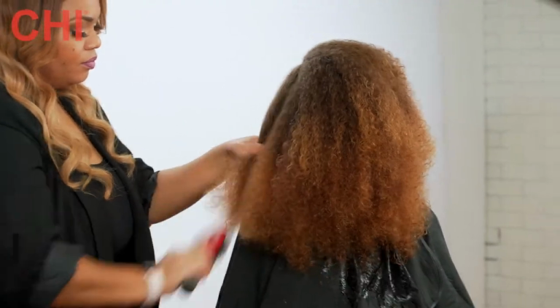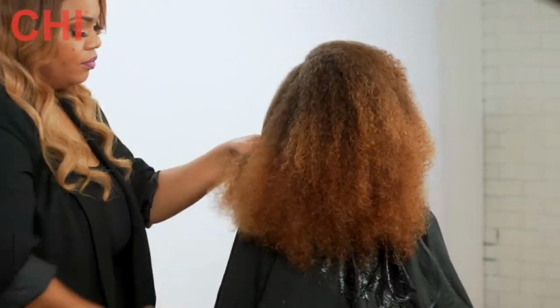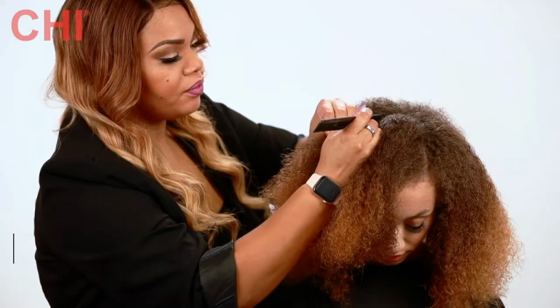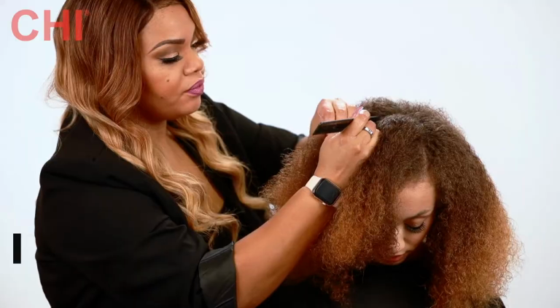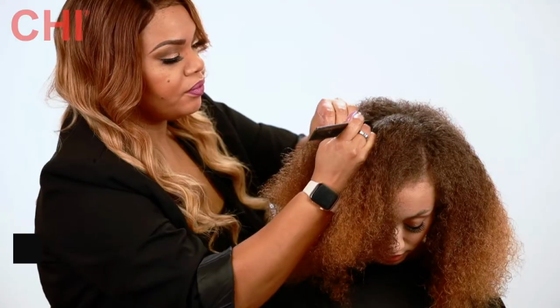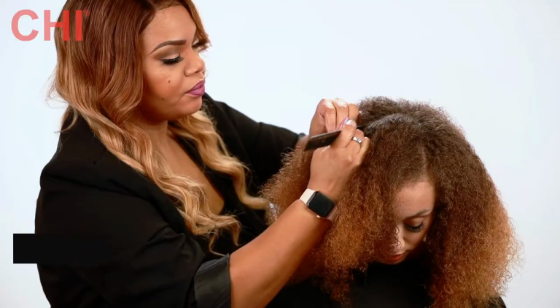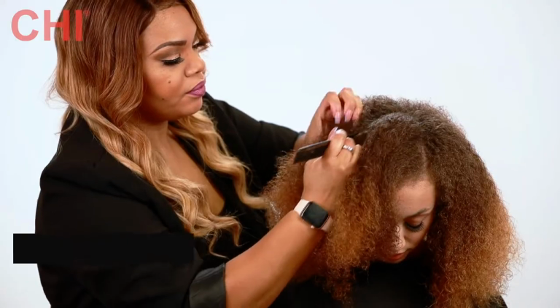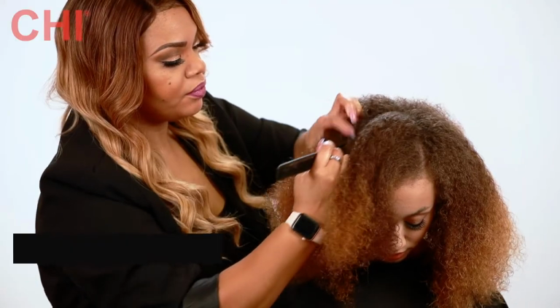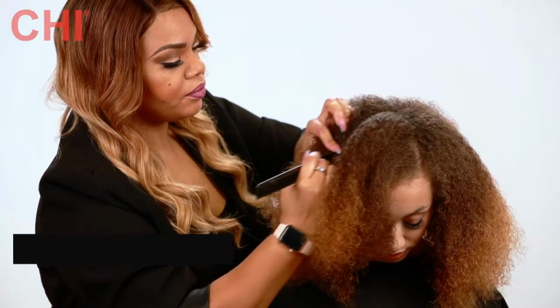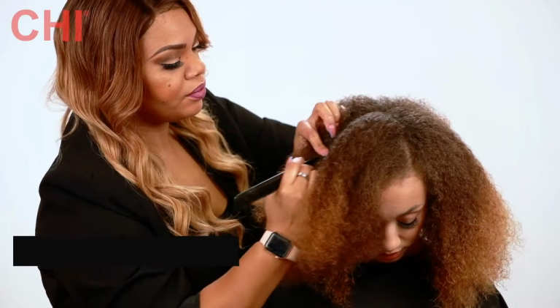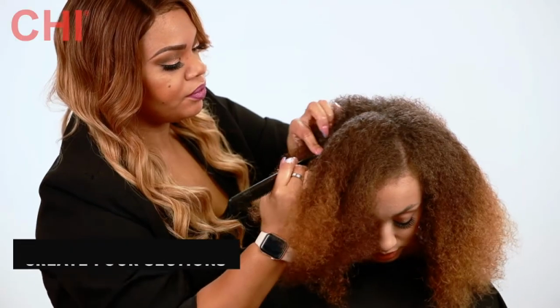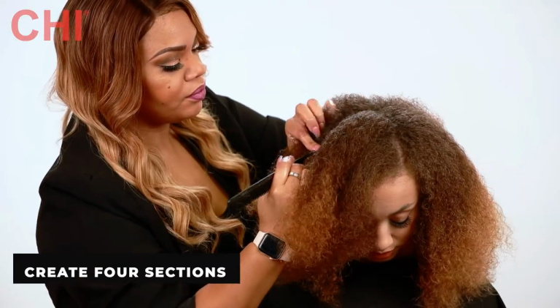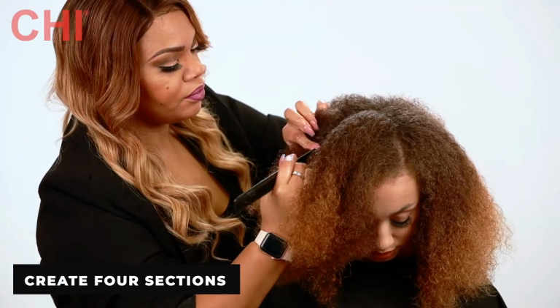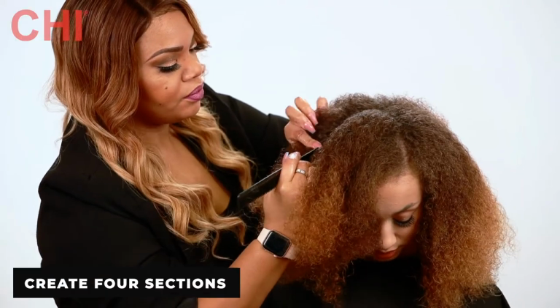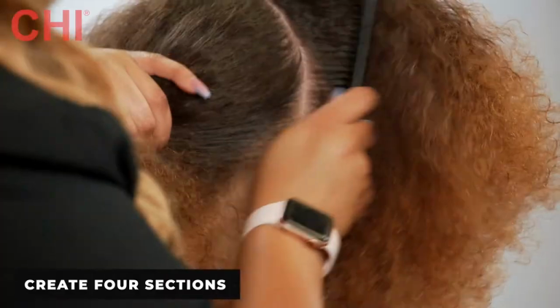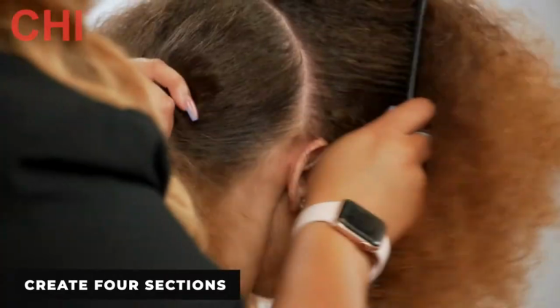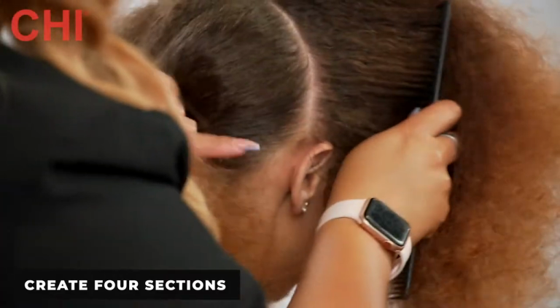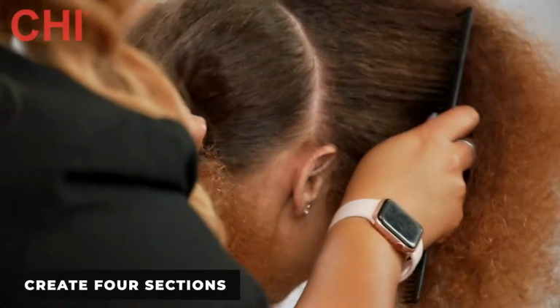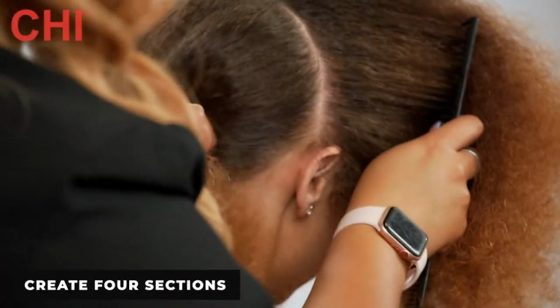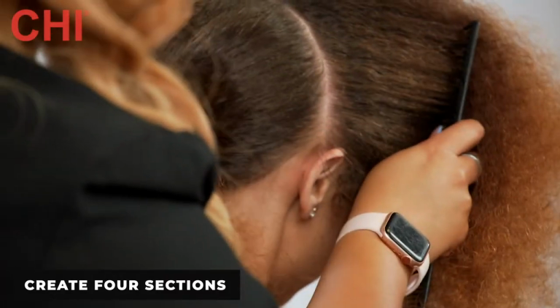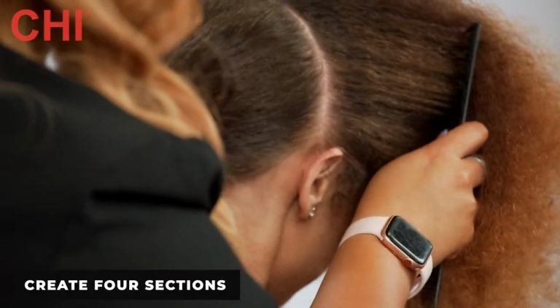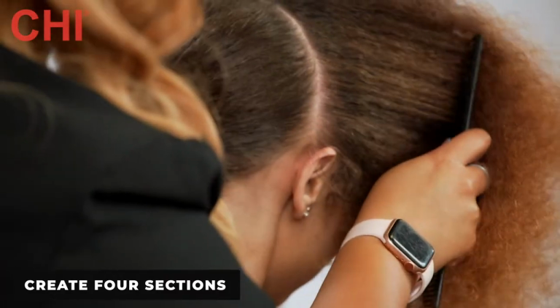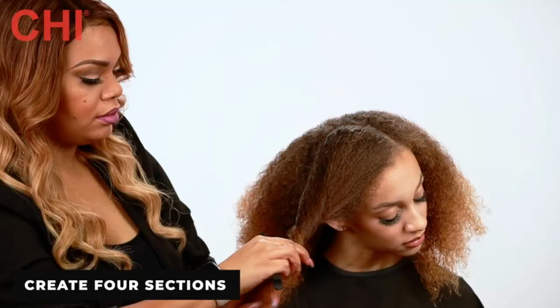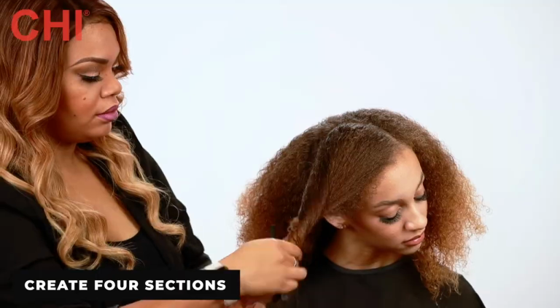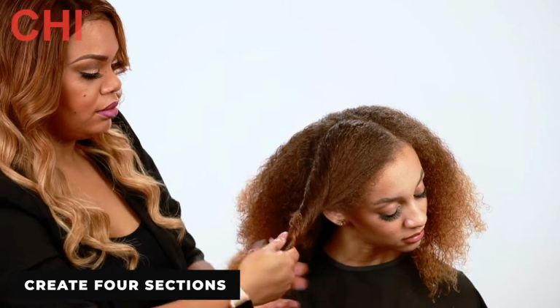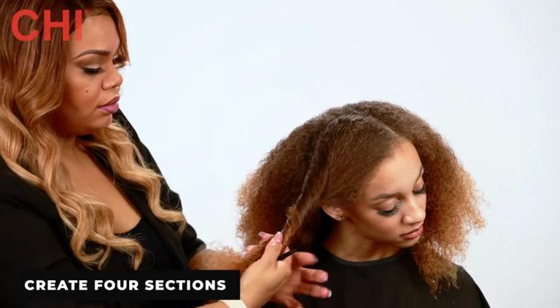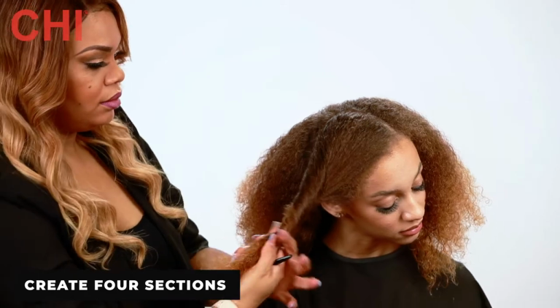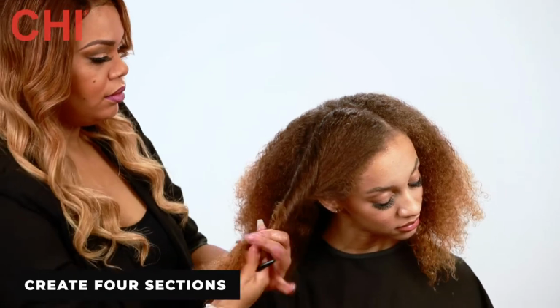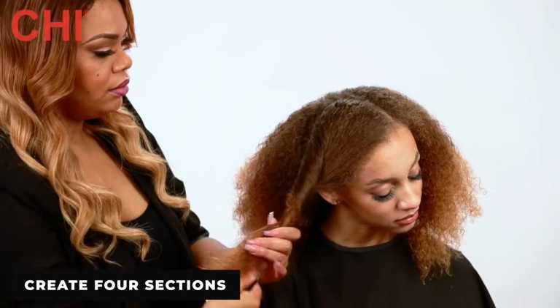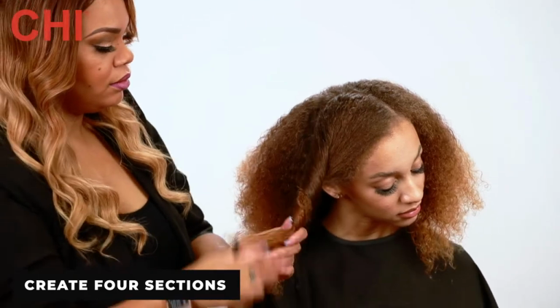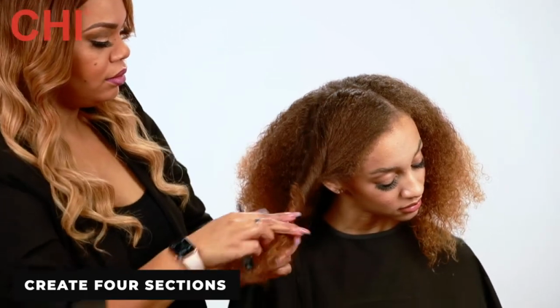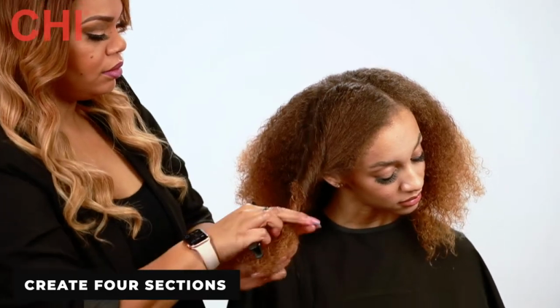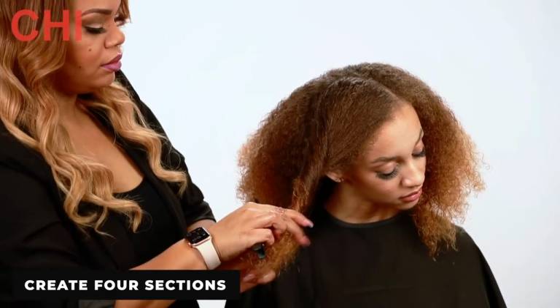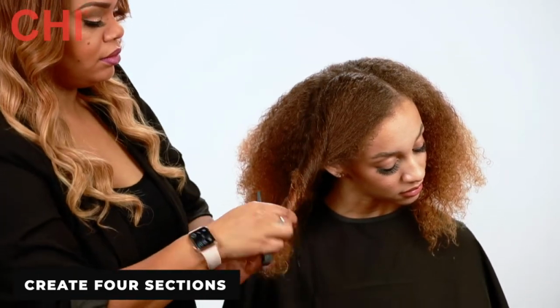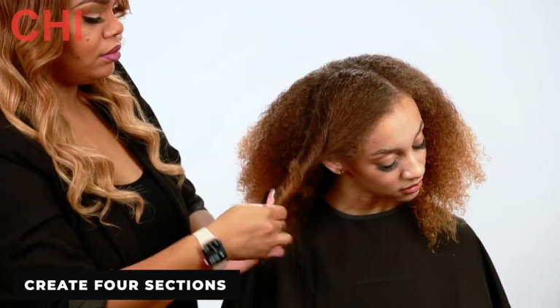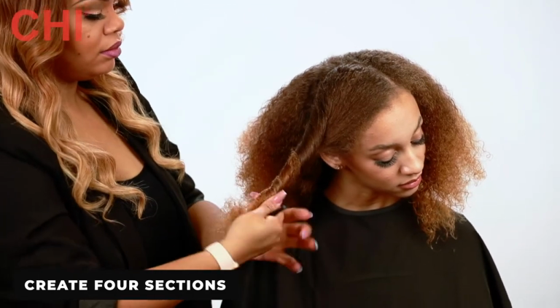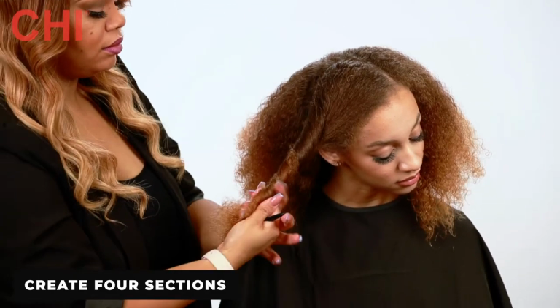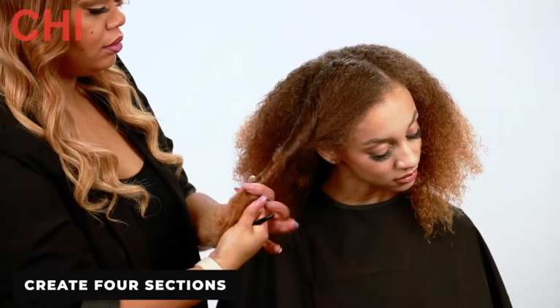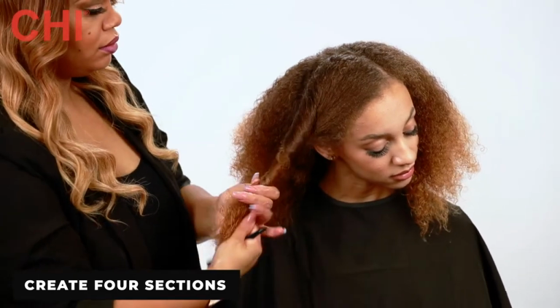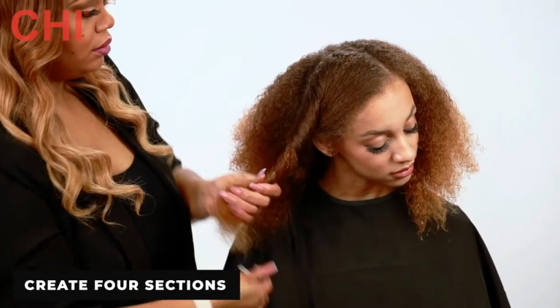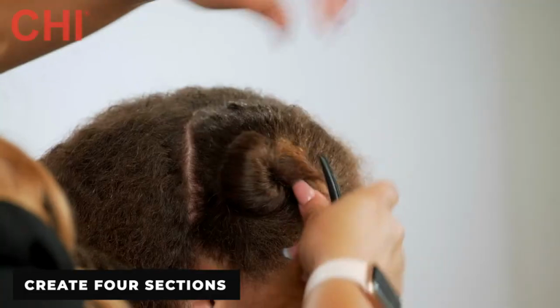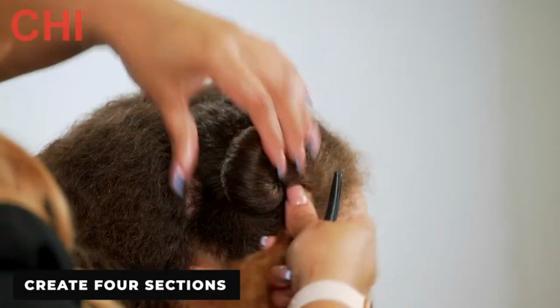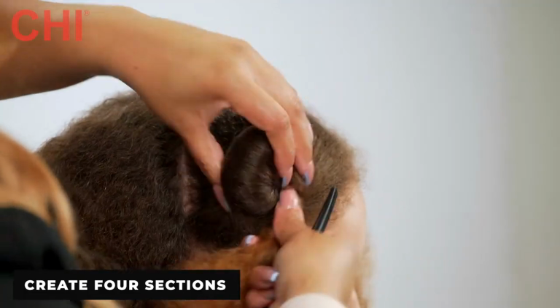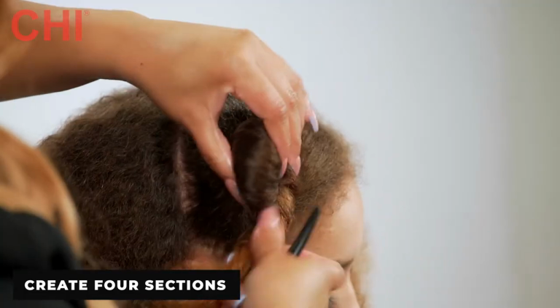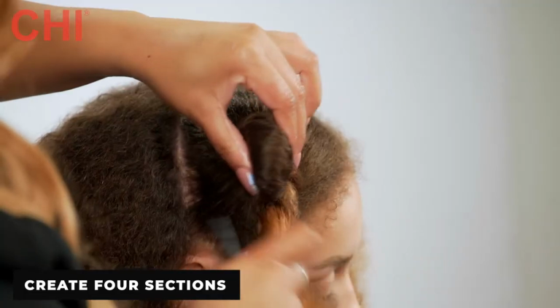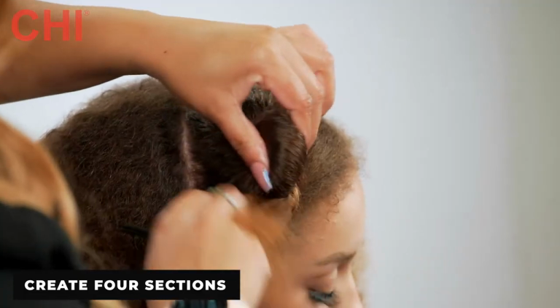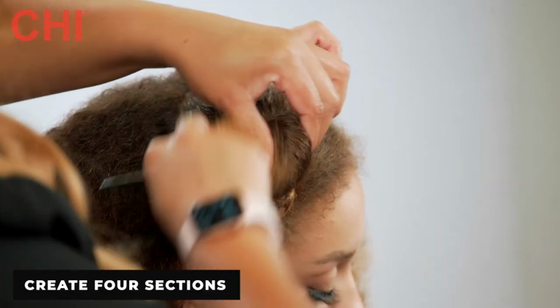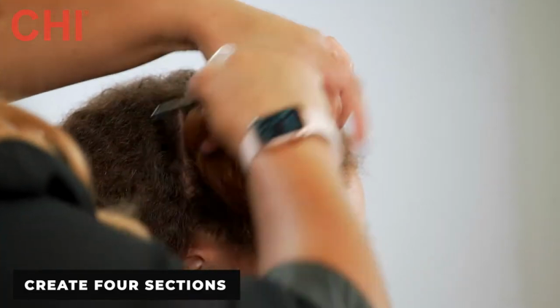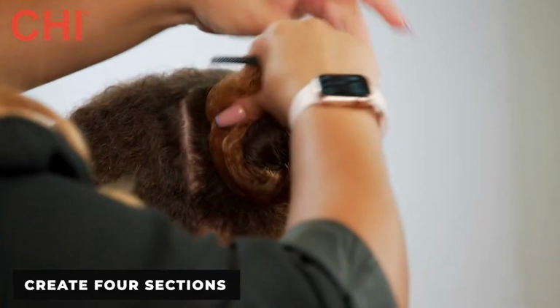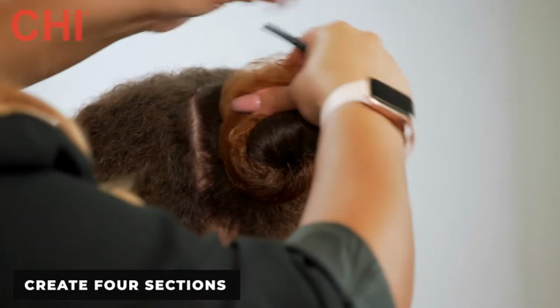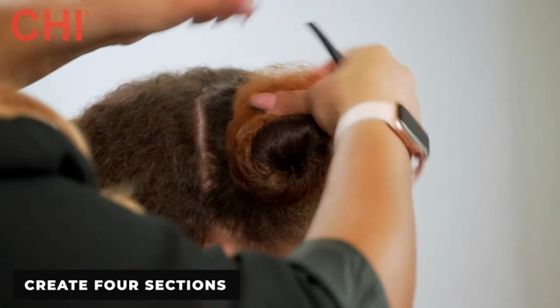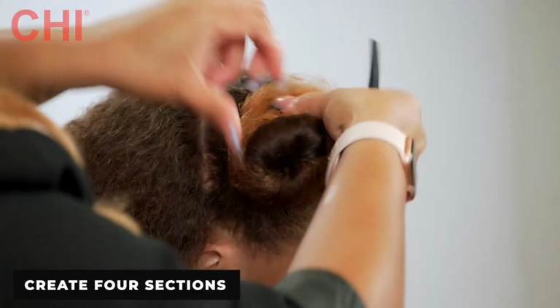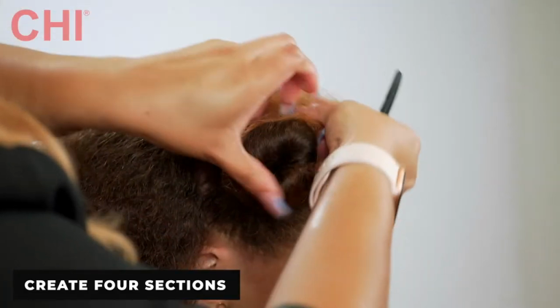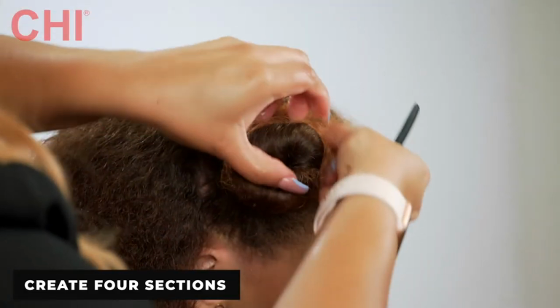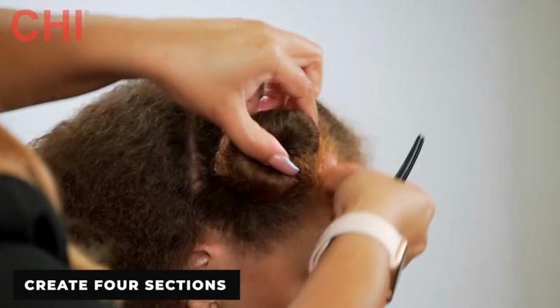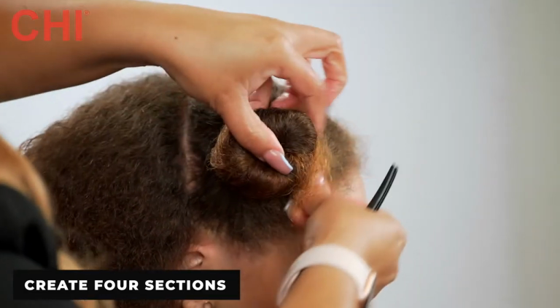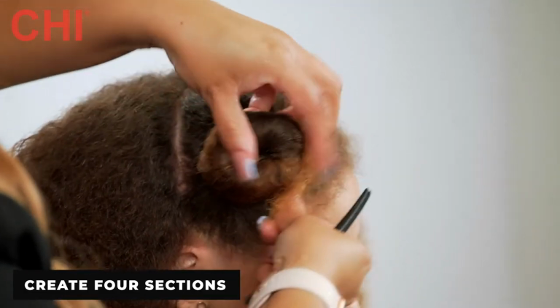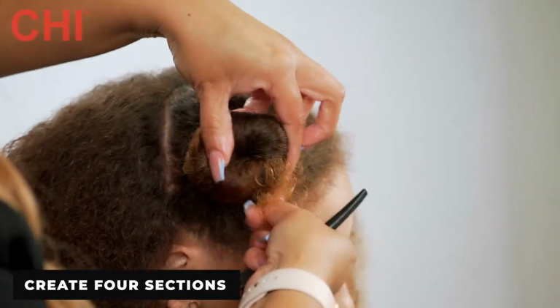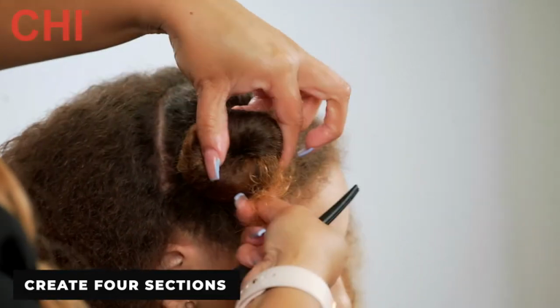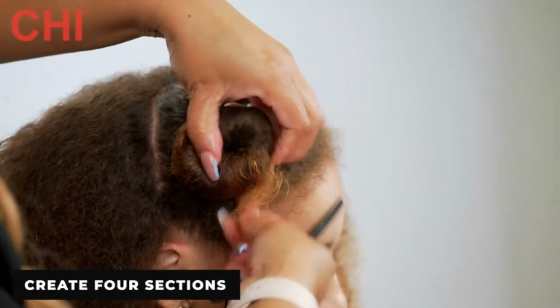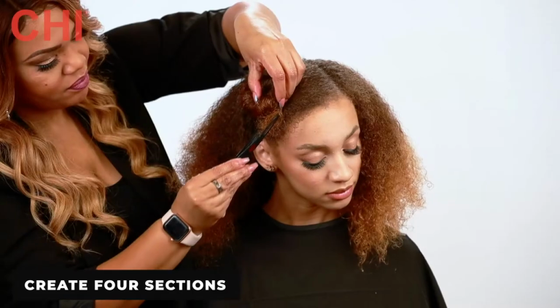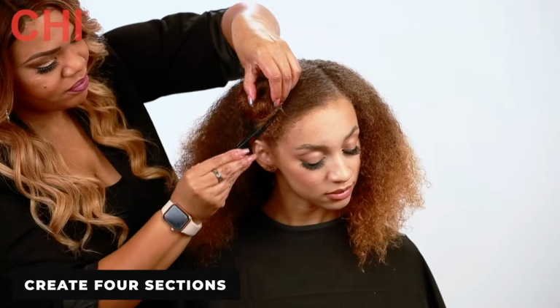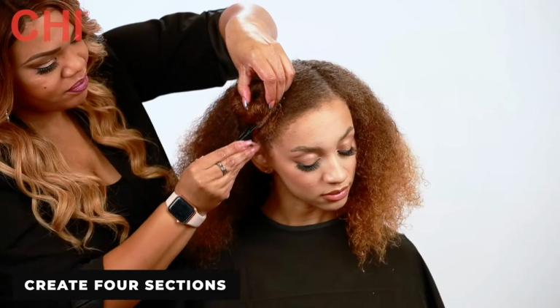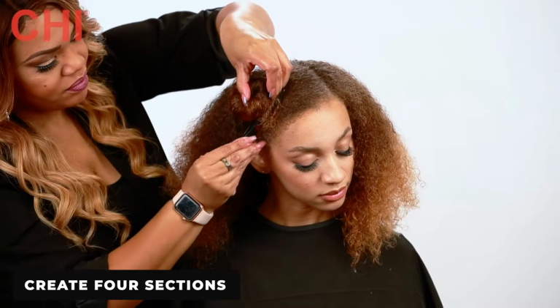Before we blow dry, I'm going to part her hair in four parts. She likes to wear a side part, so I'm going to use side part sectioning.